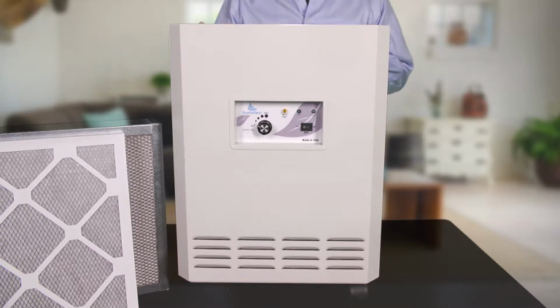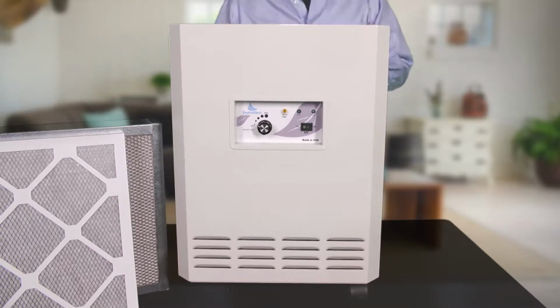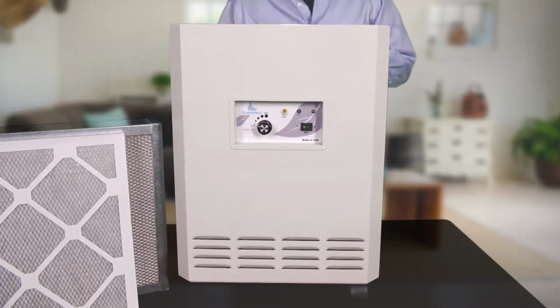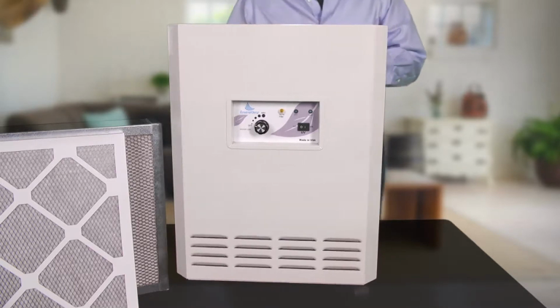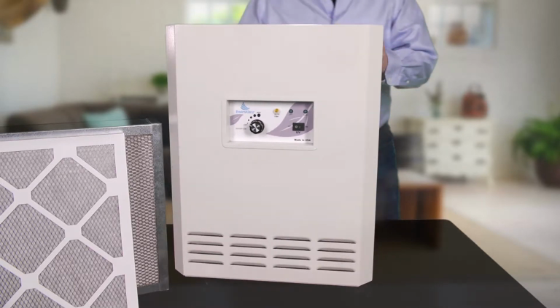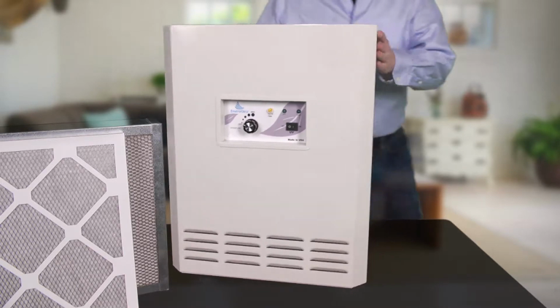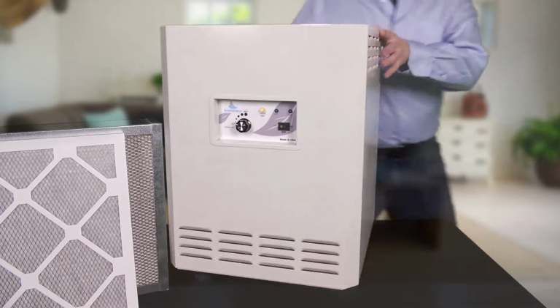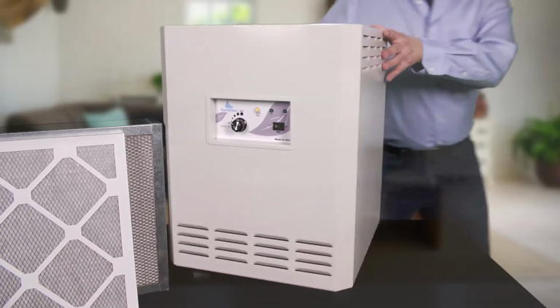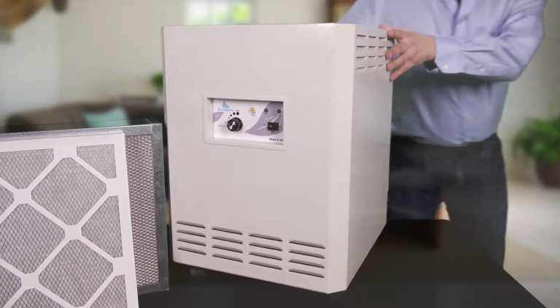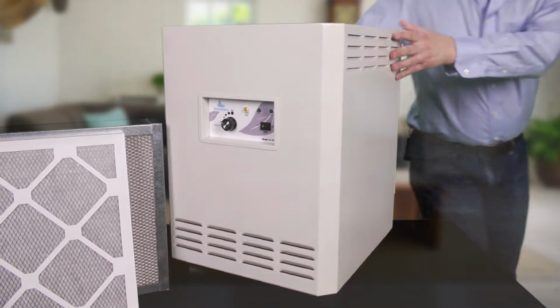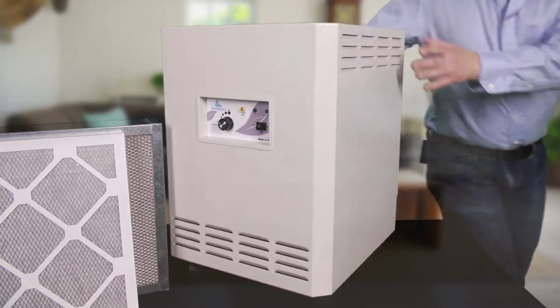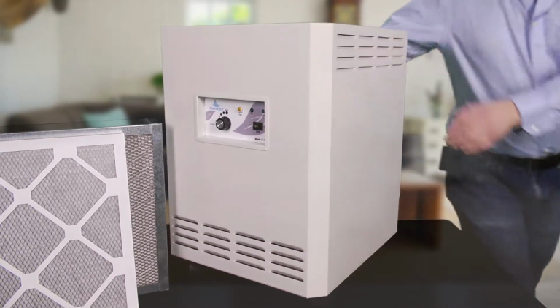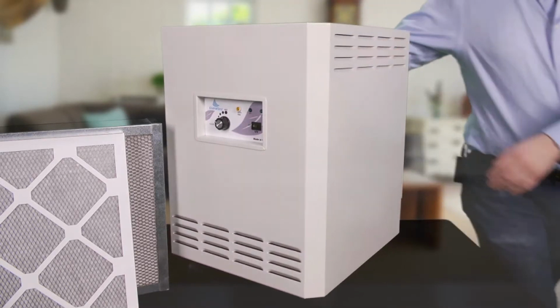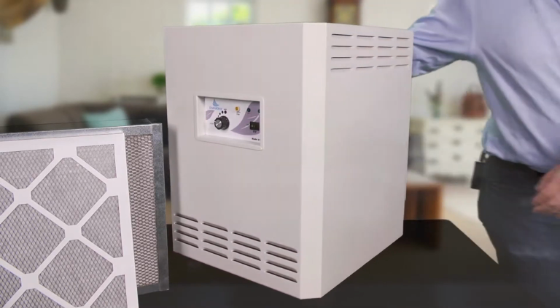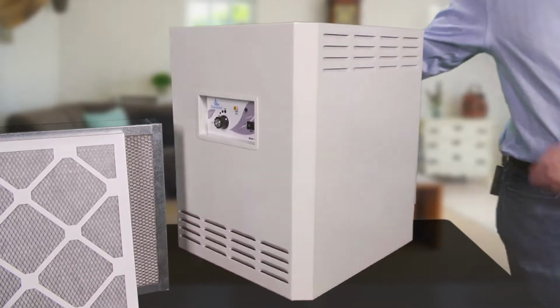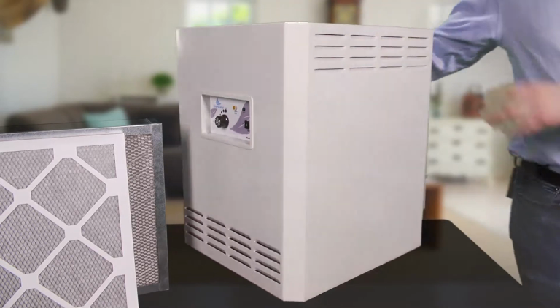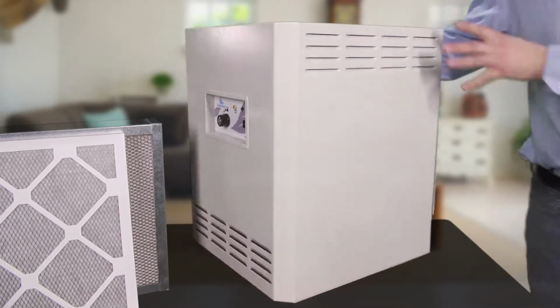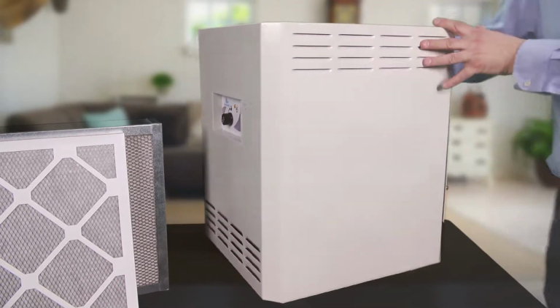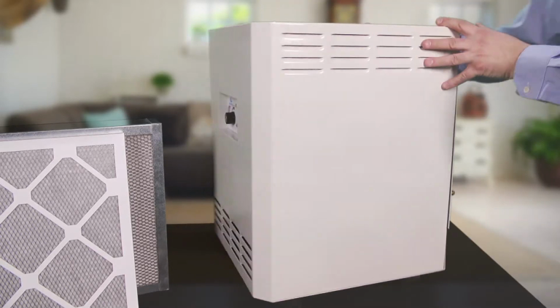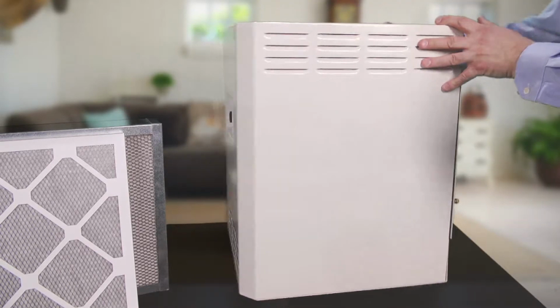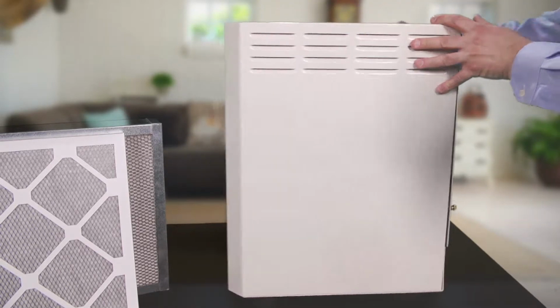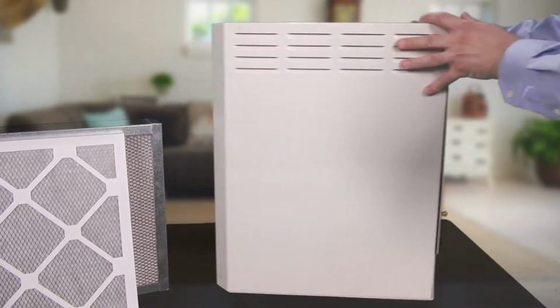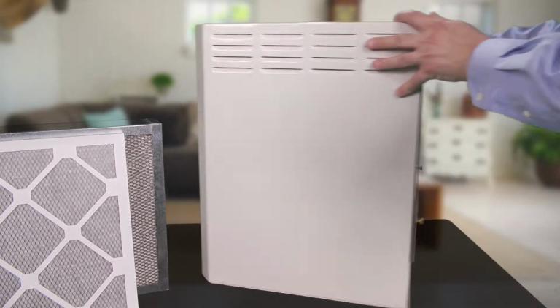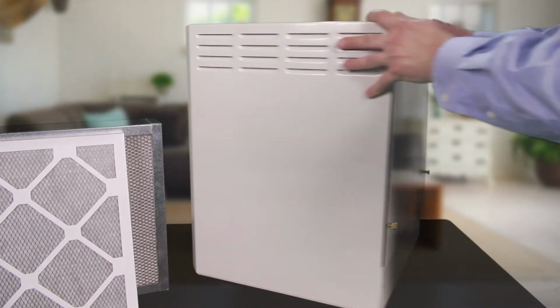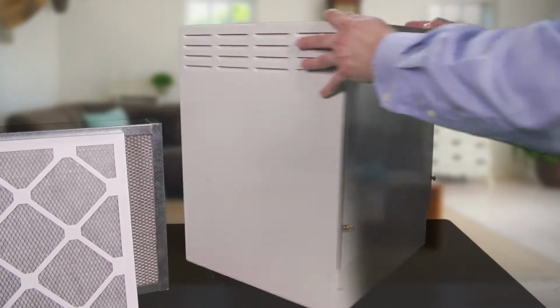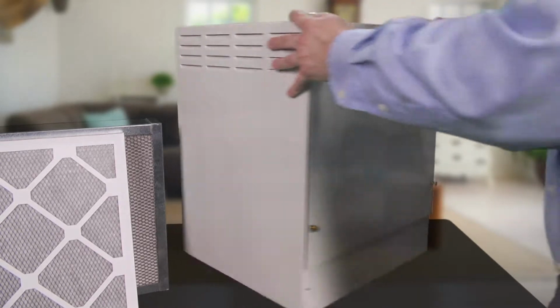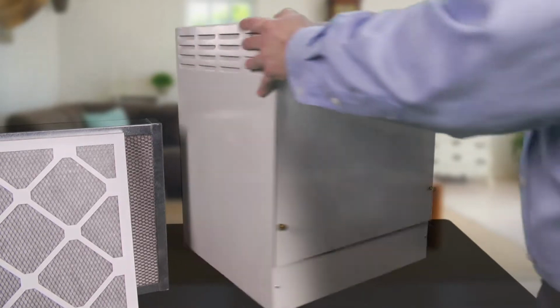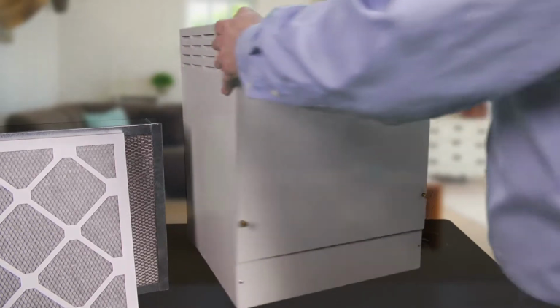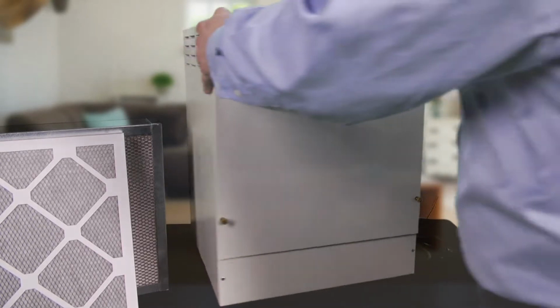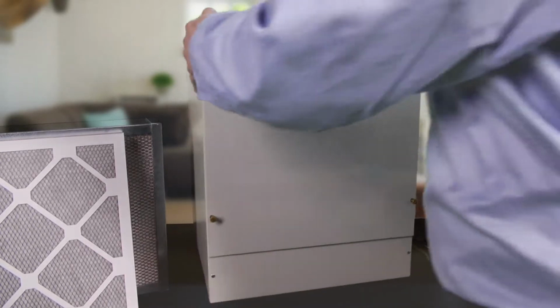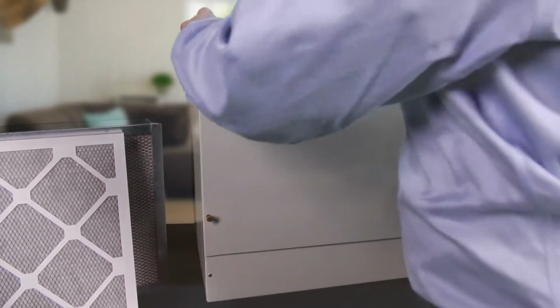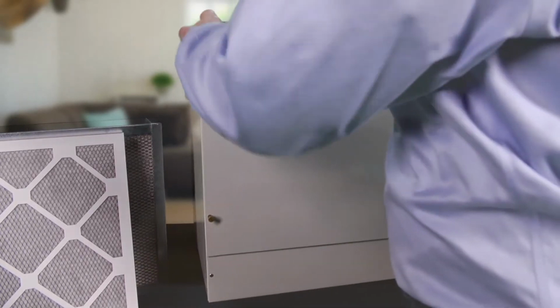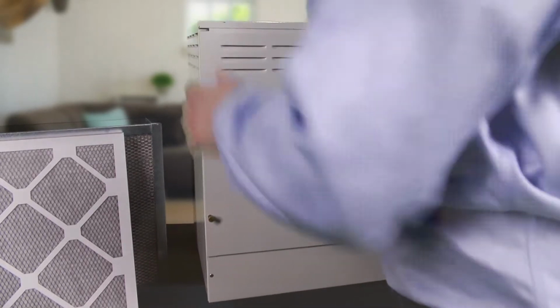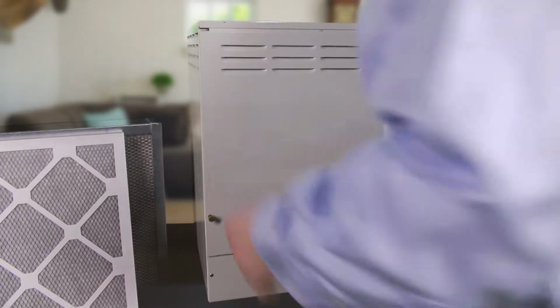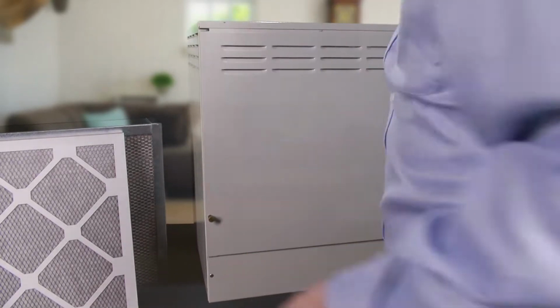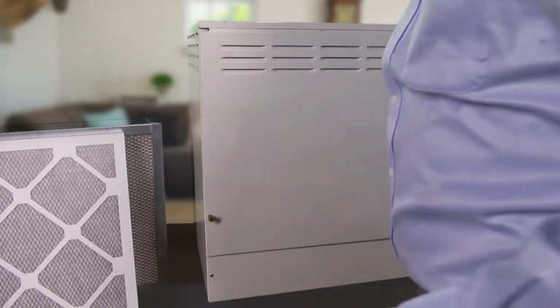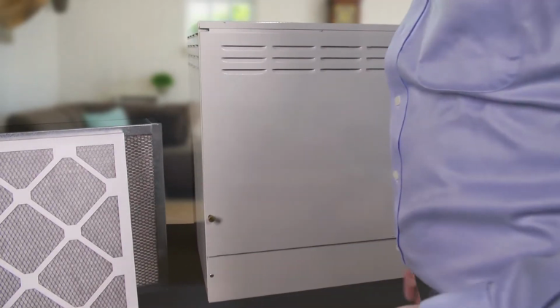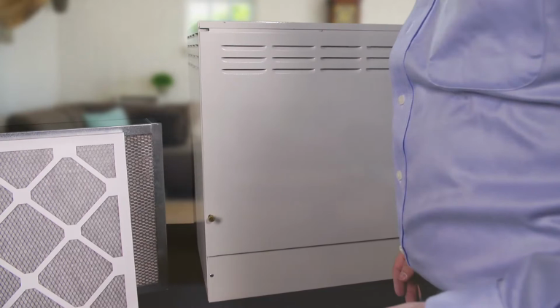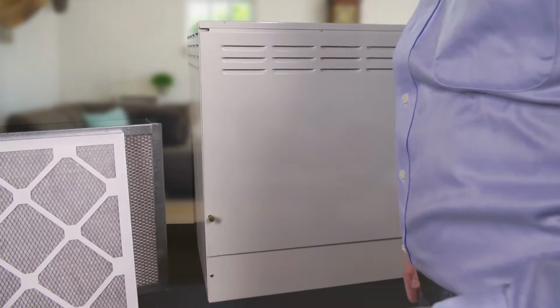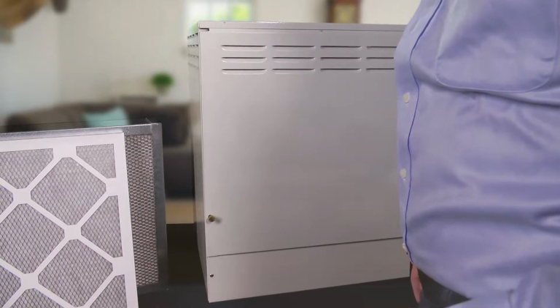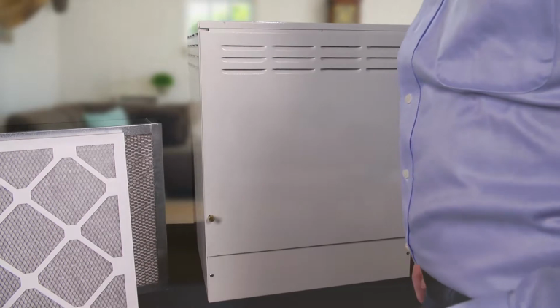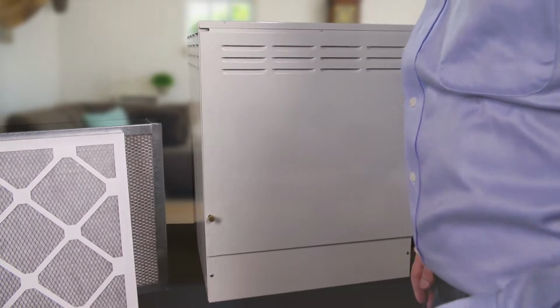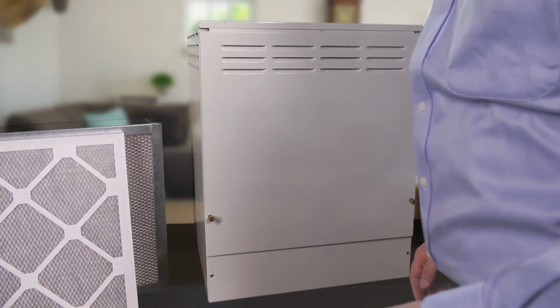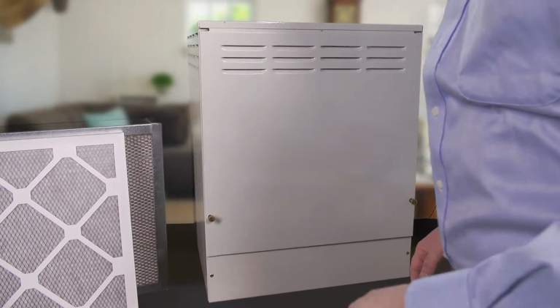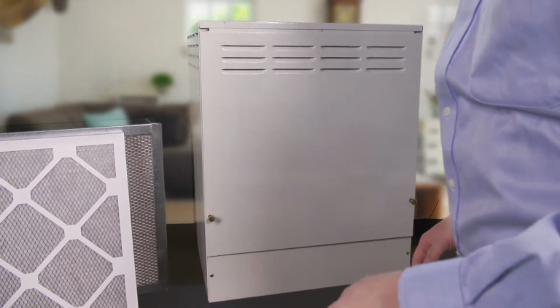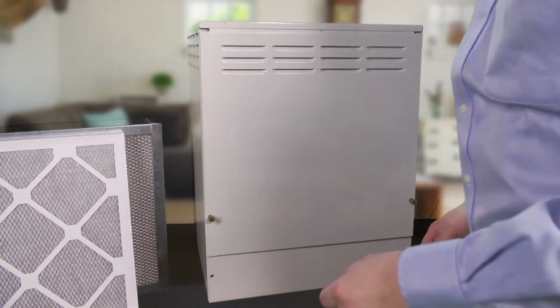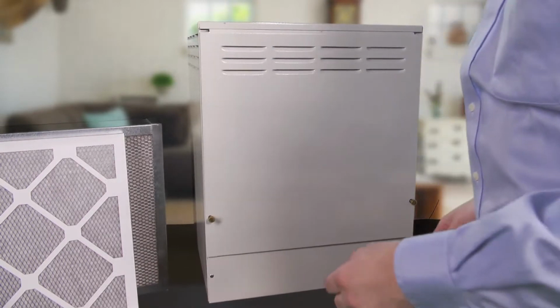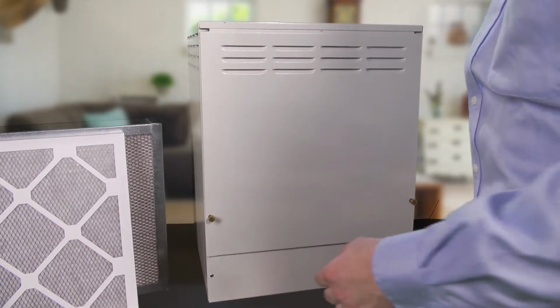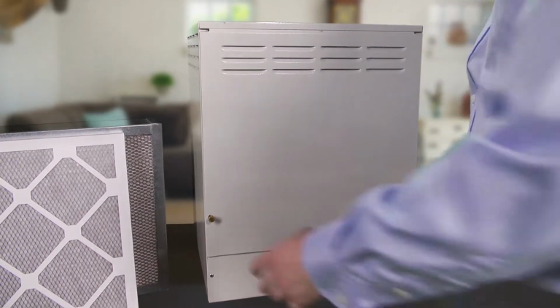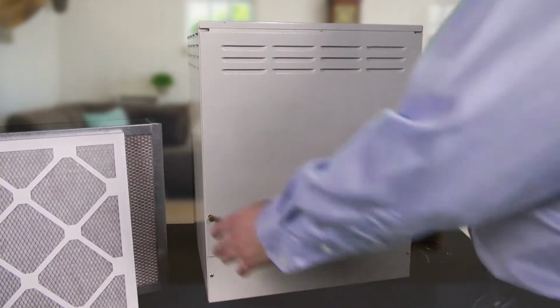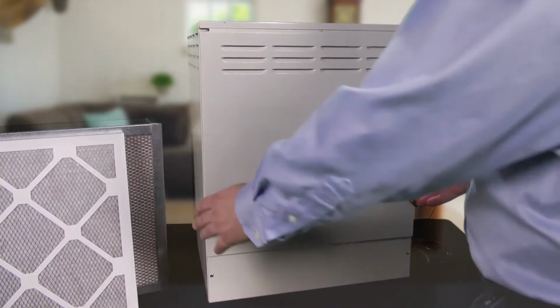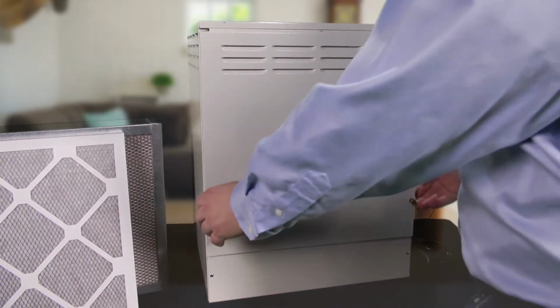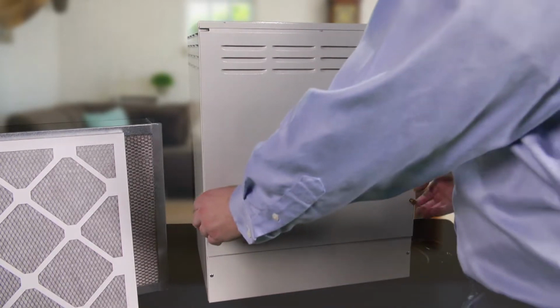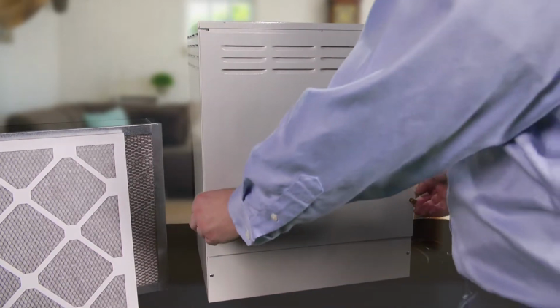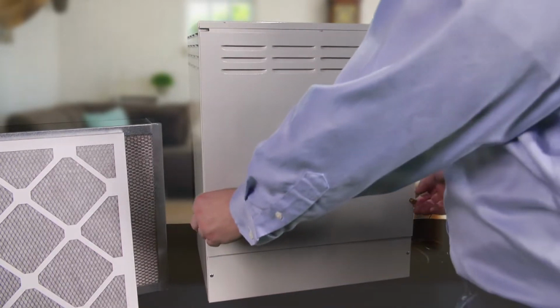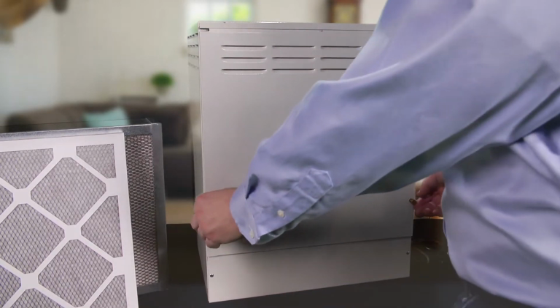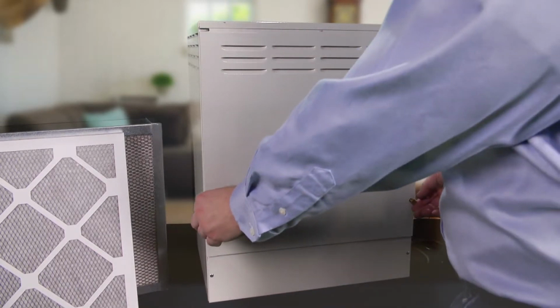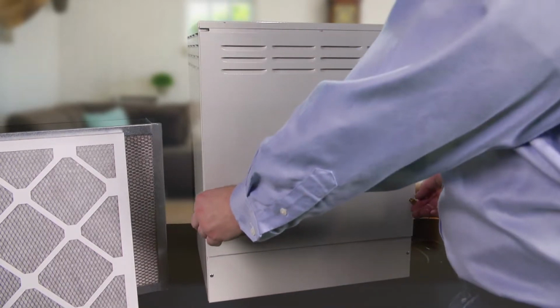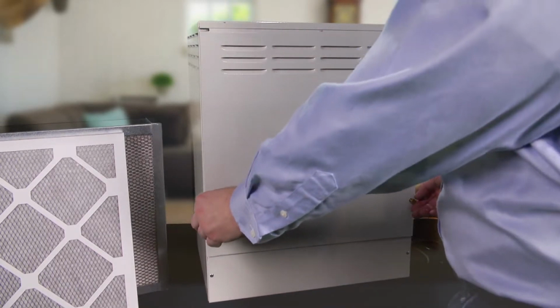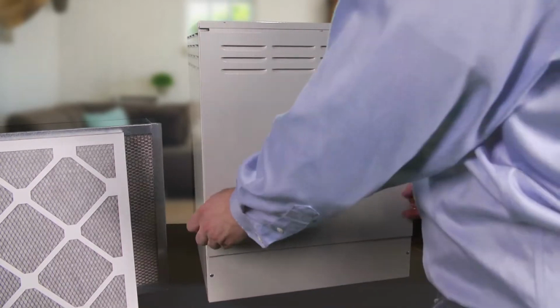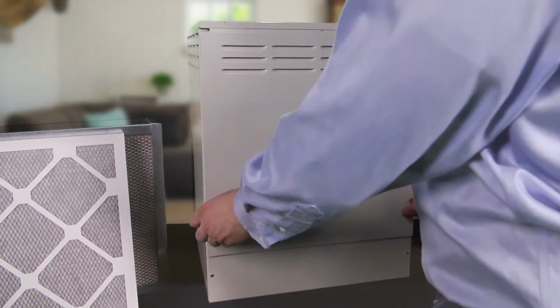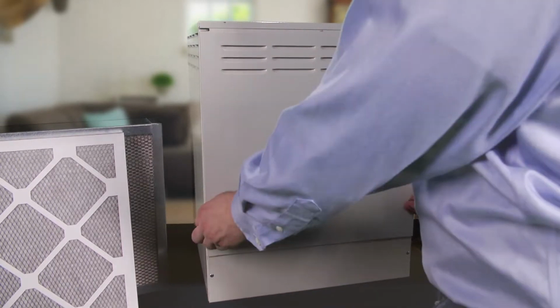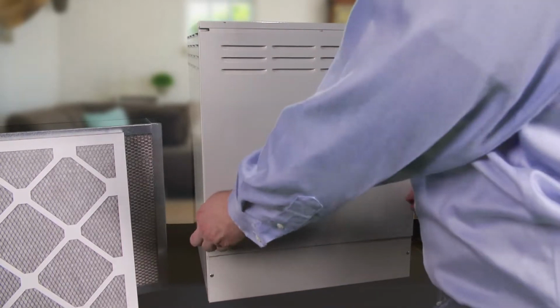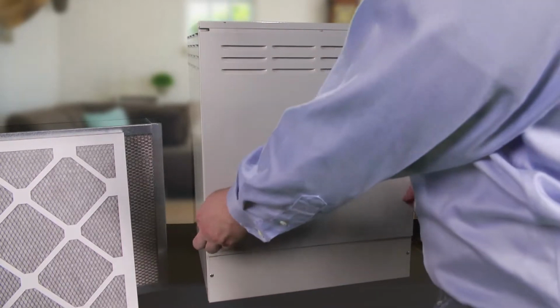I'm going to come around so that you can see this better, but on the back there's just a back panel held in place with a couple of thumb screws. Just go ahead and remove those.